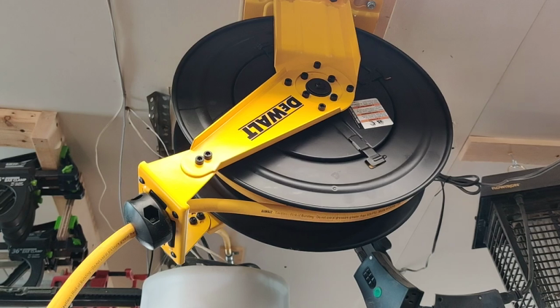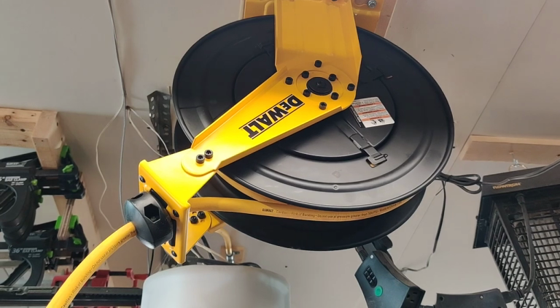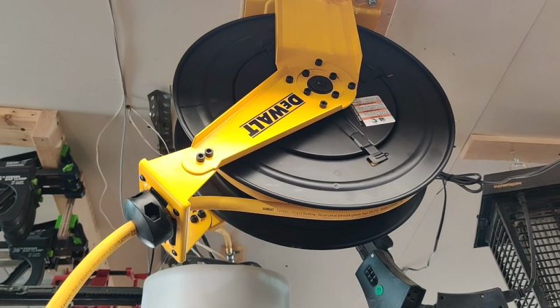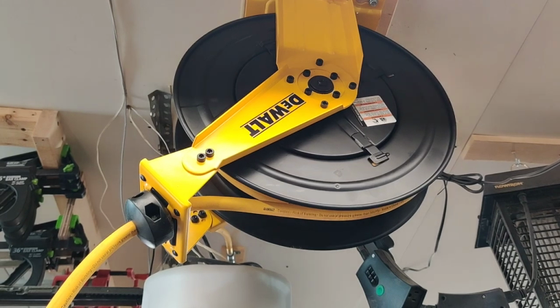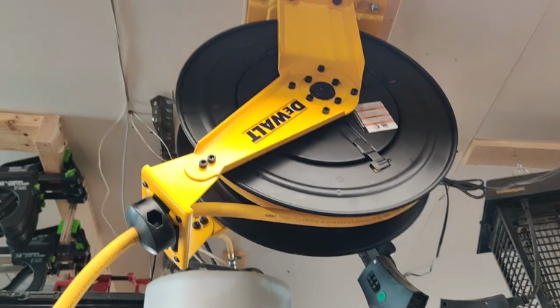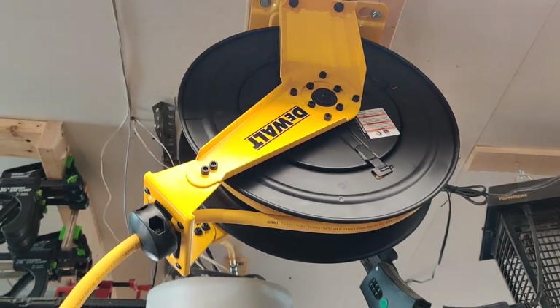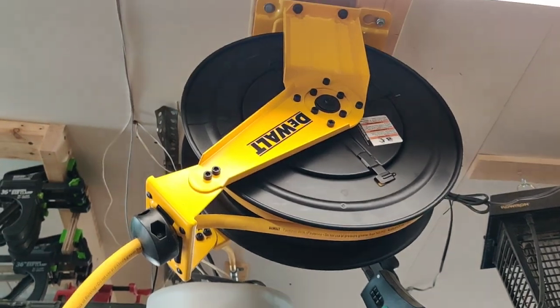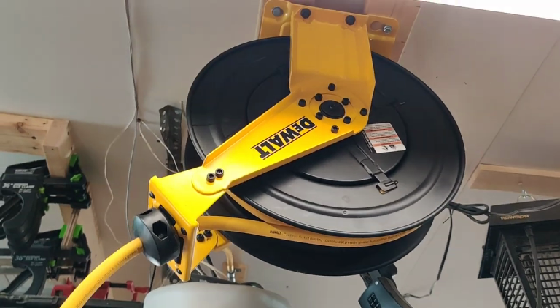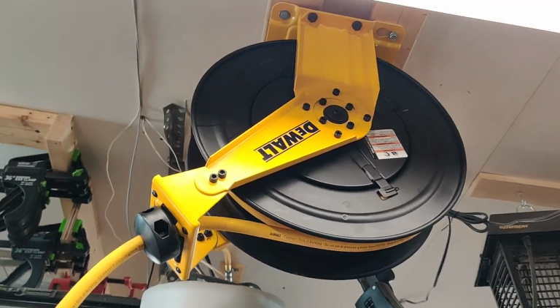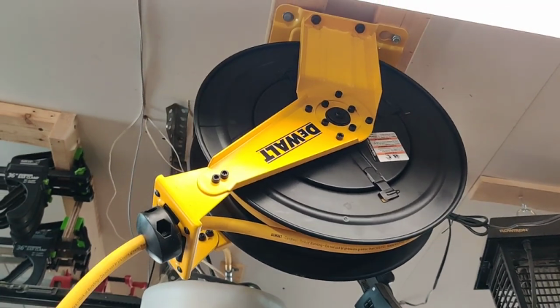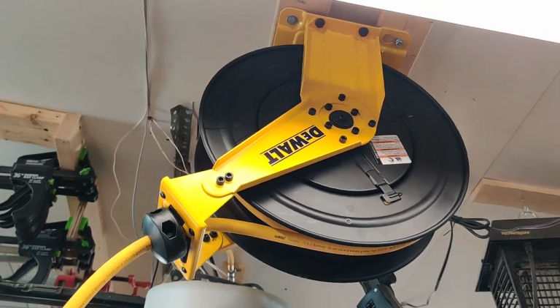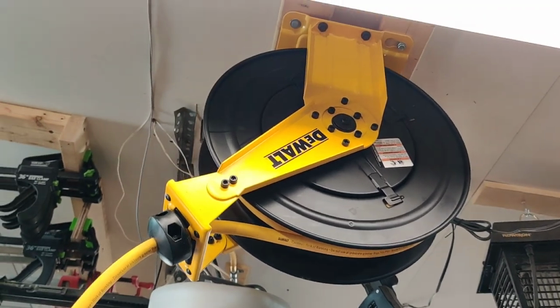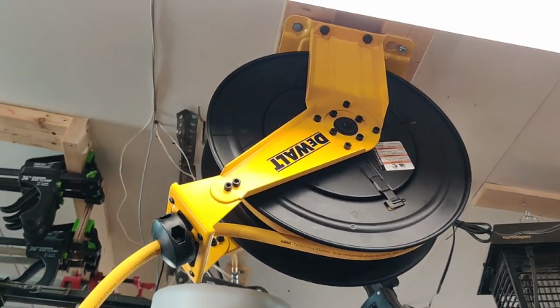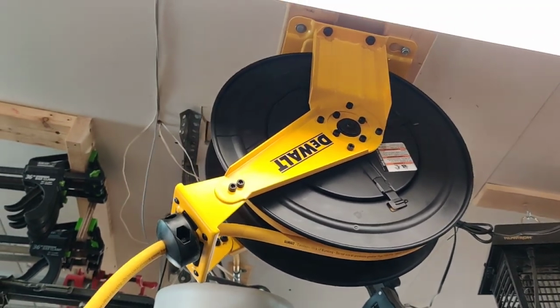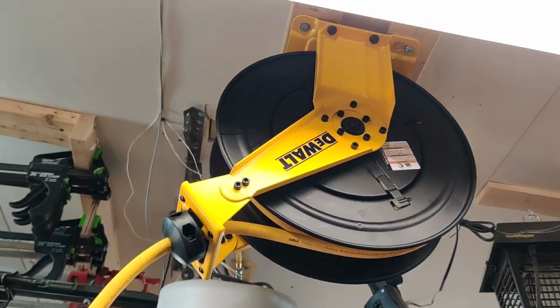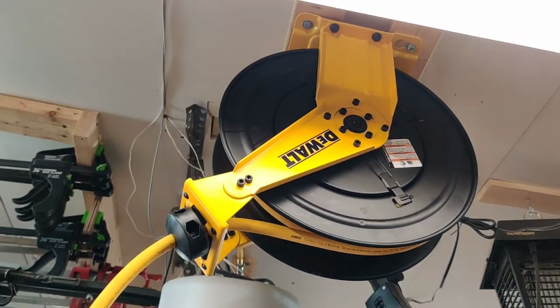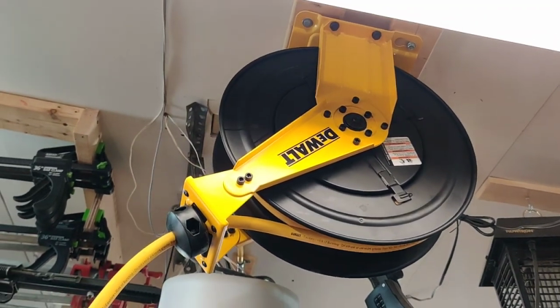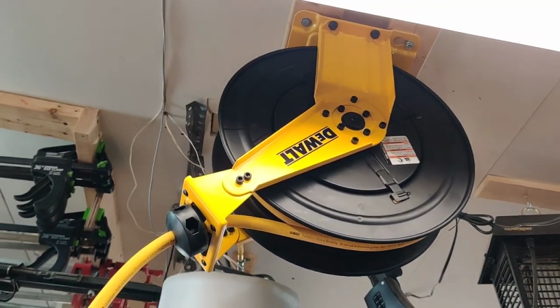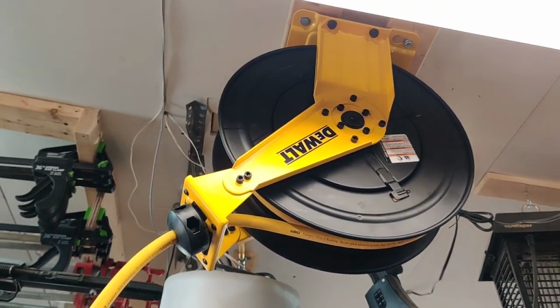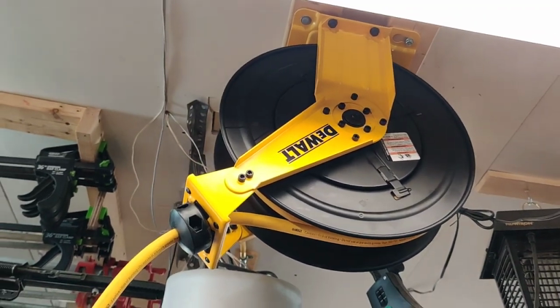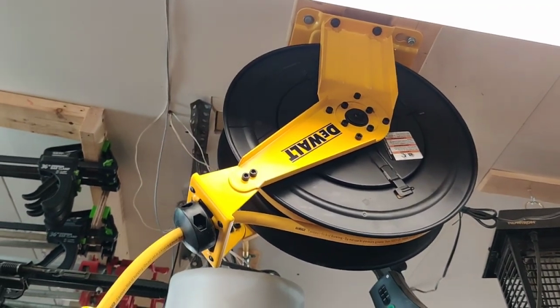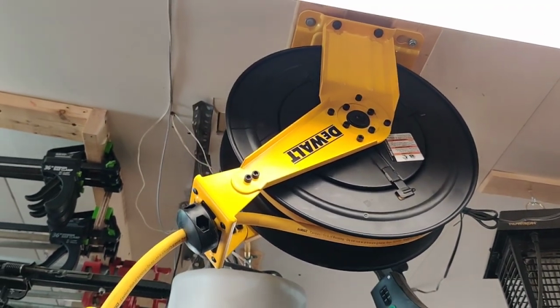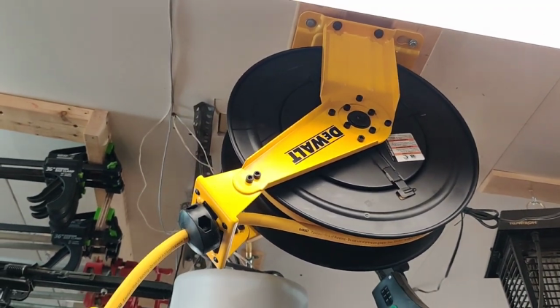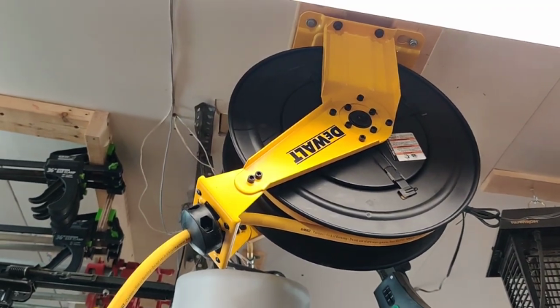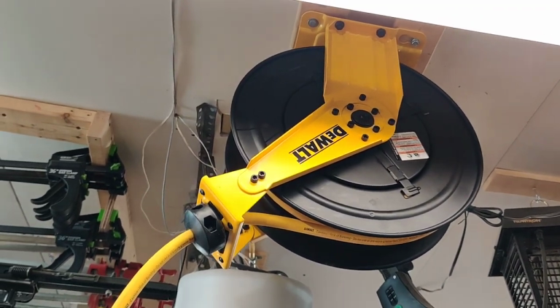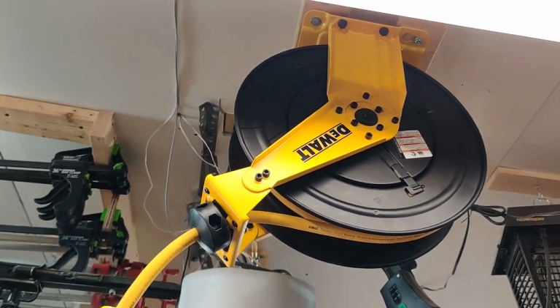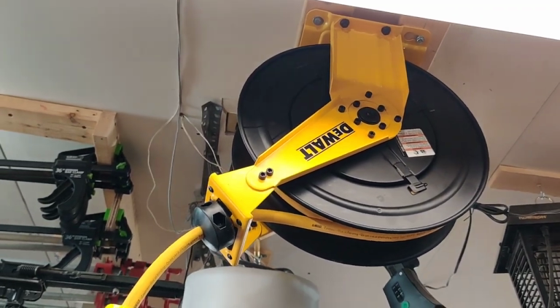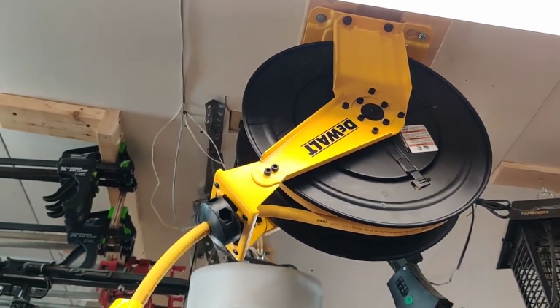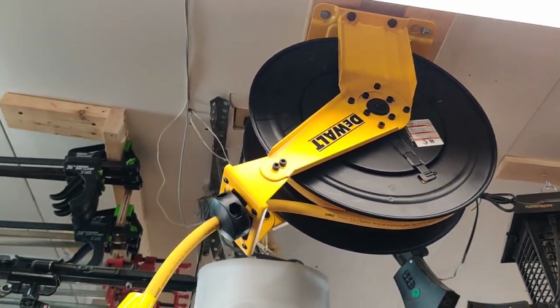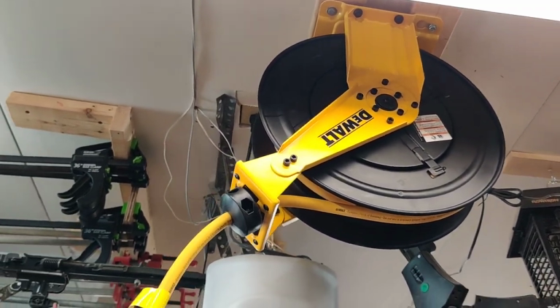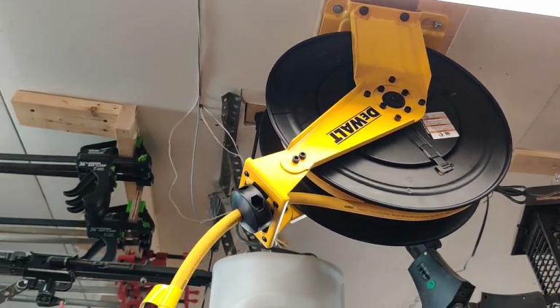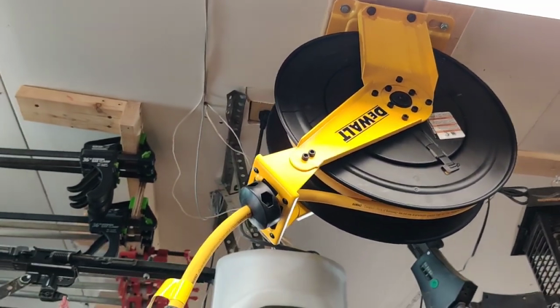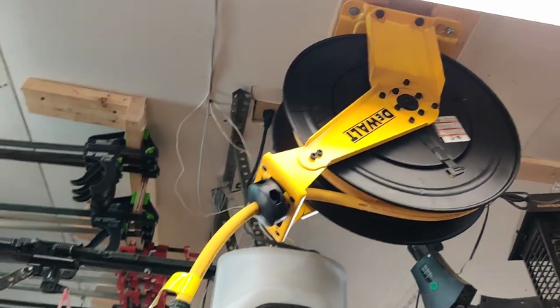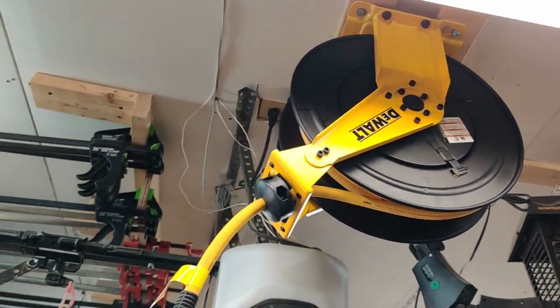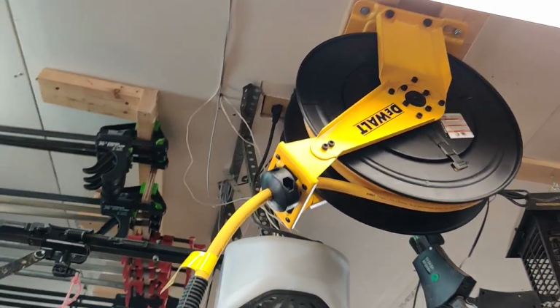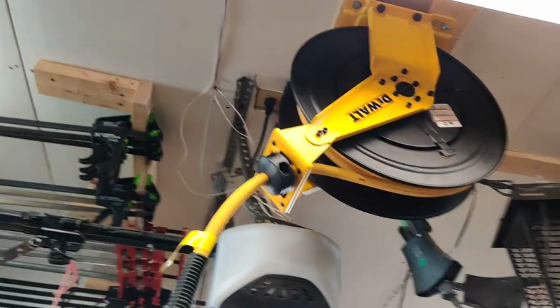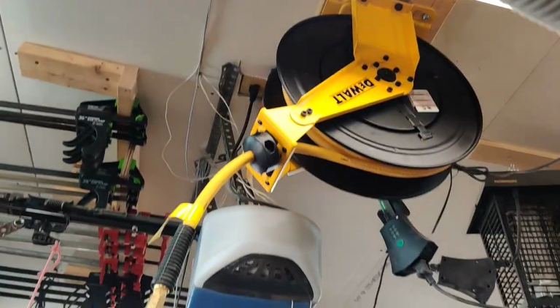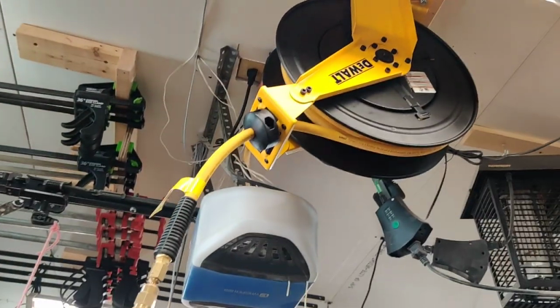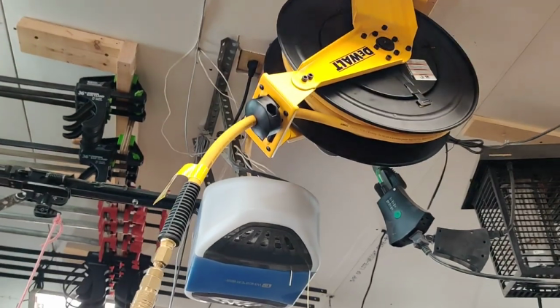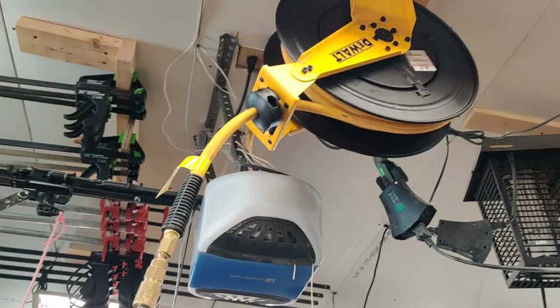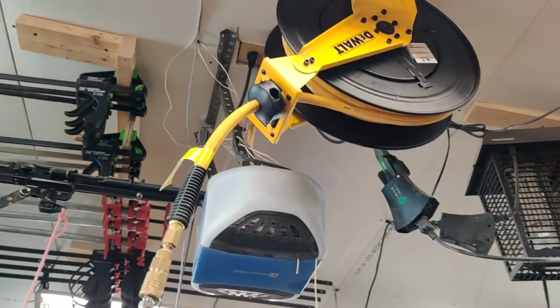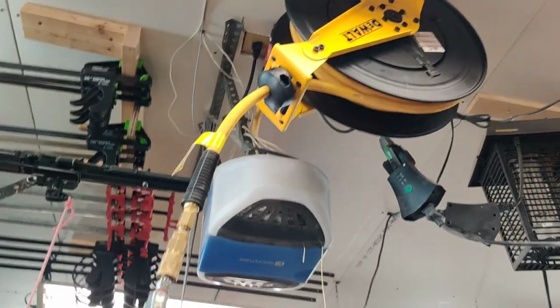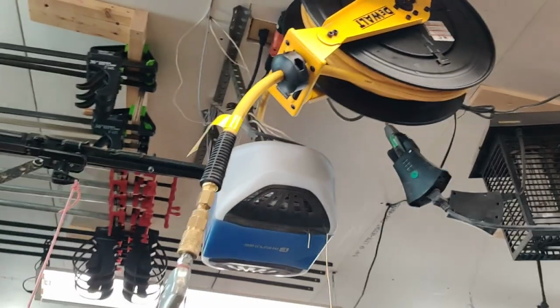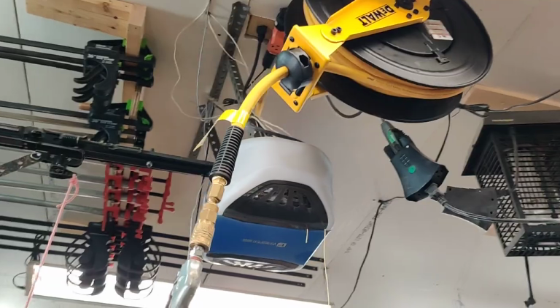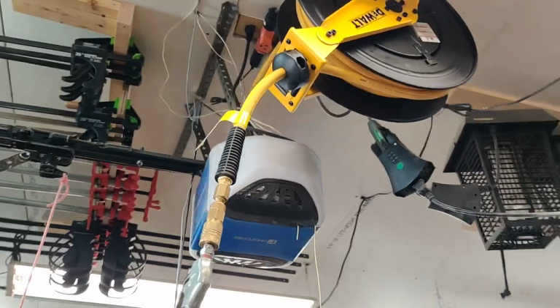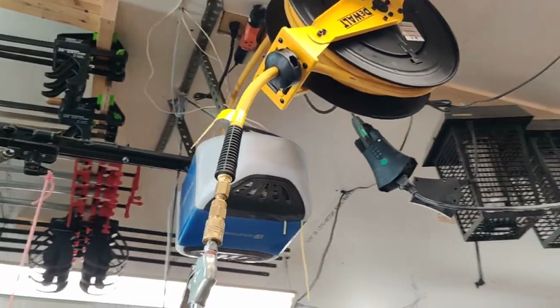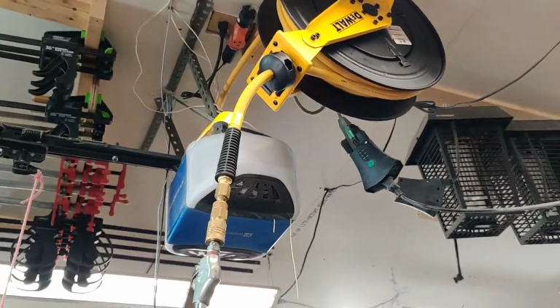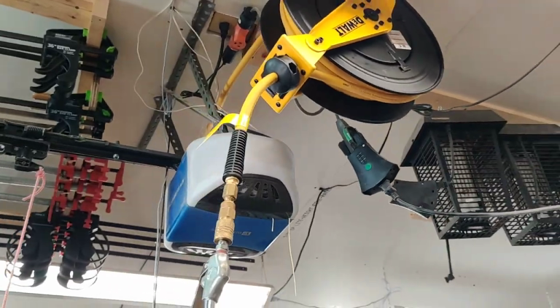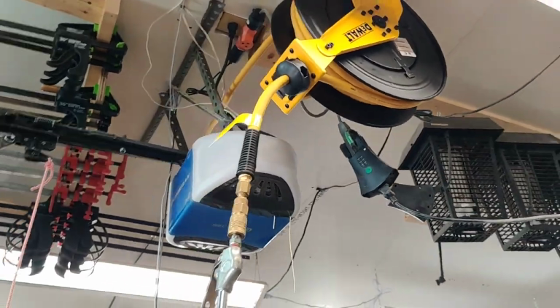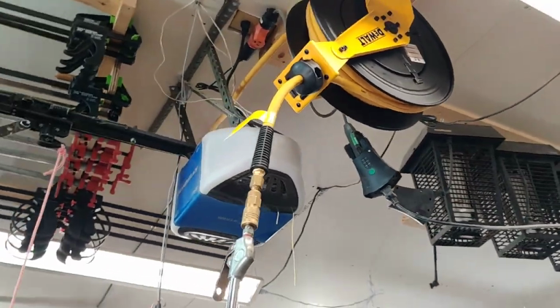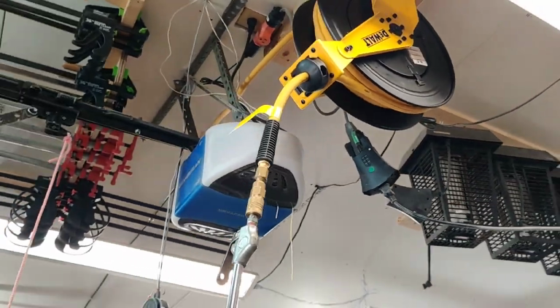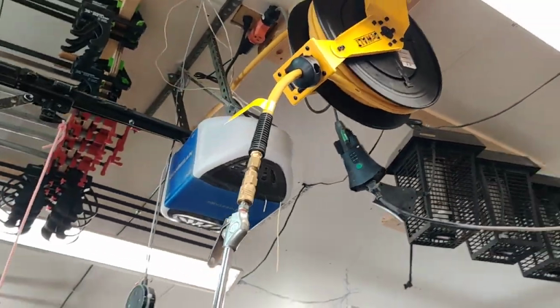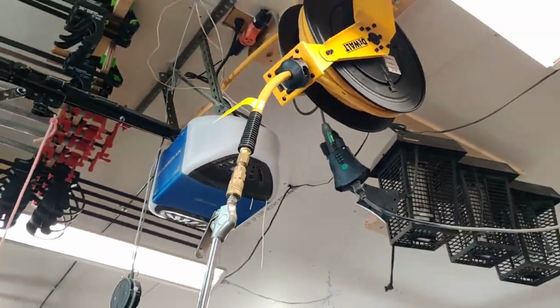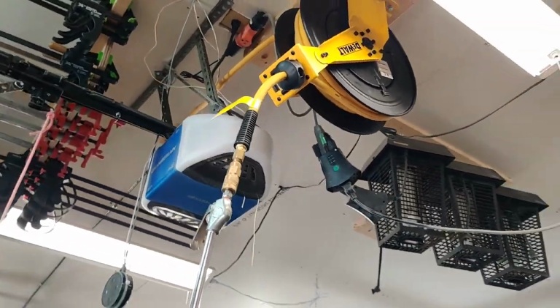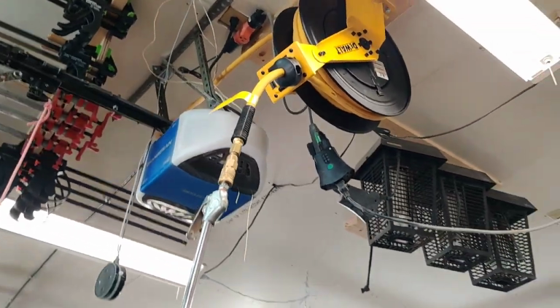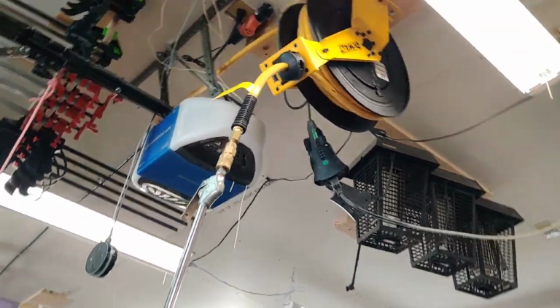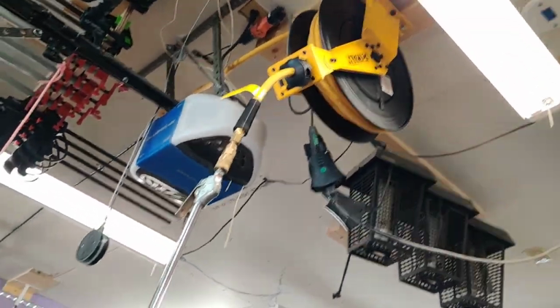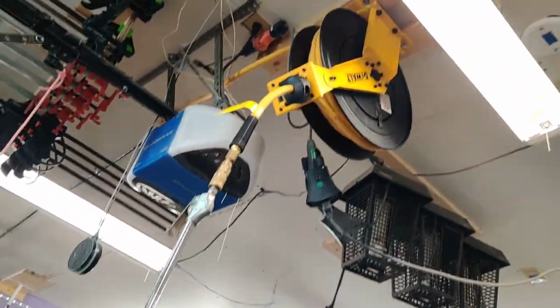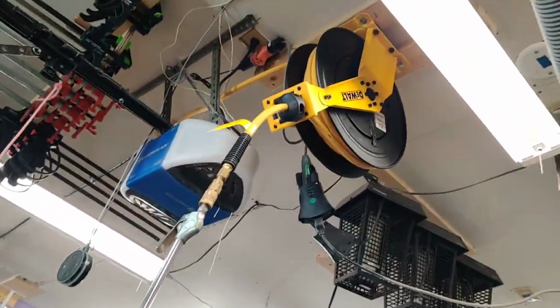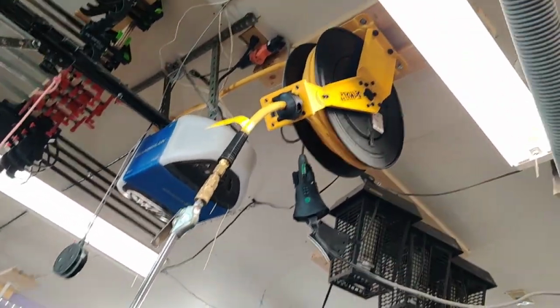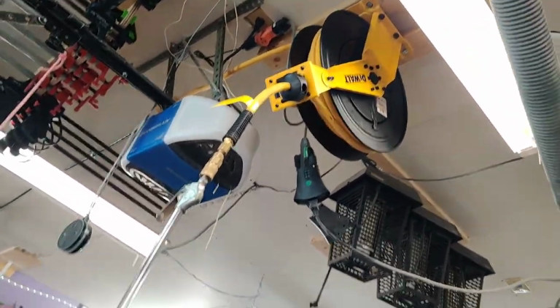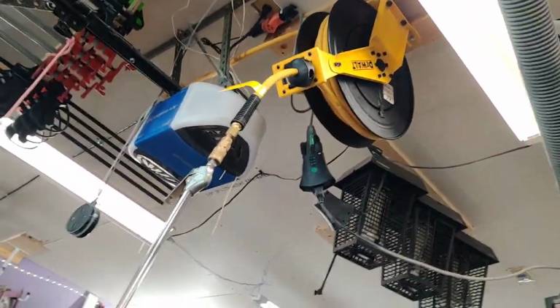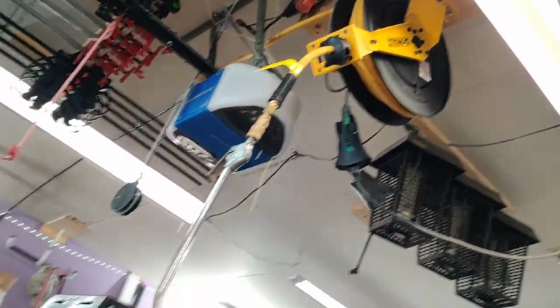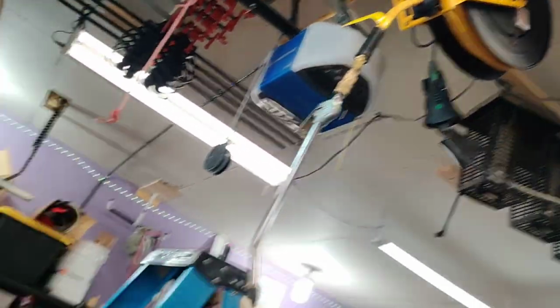This is my new DeWalt 3/8ths 50-foot hose reel. Just installed that and attached it to the ceiling.